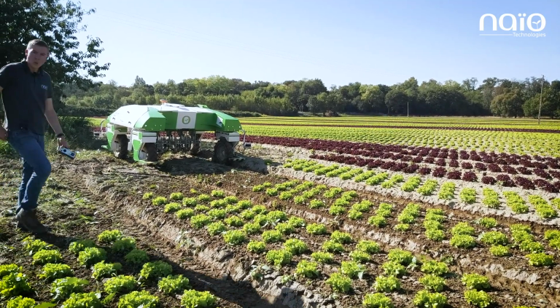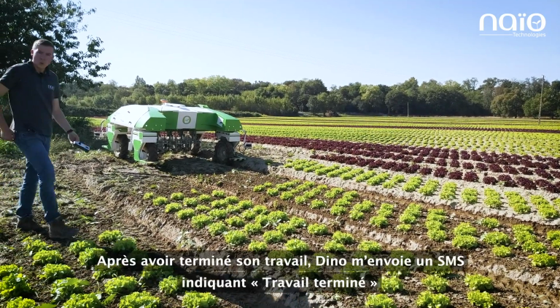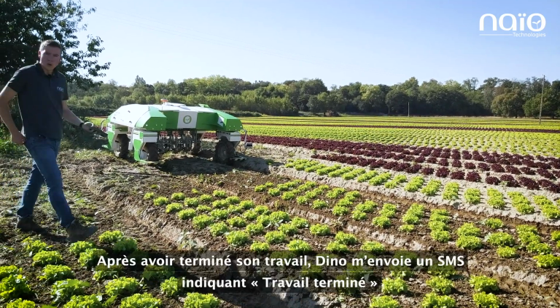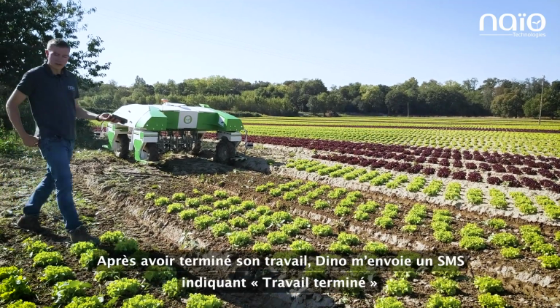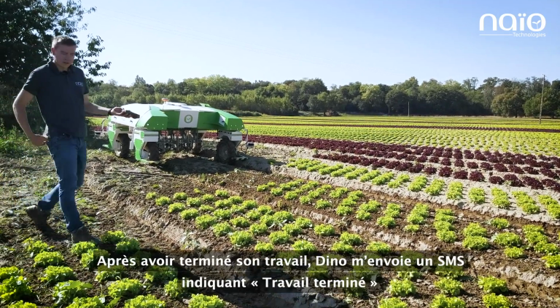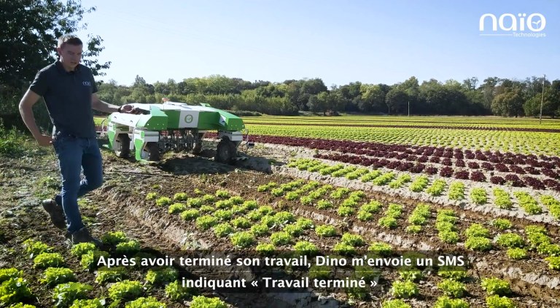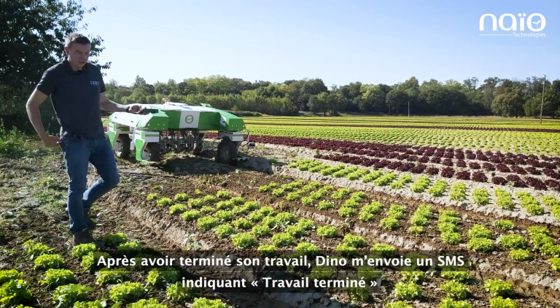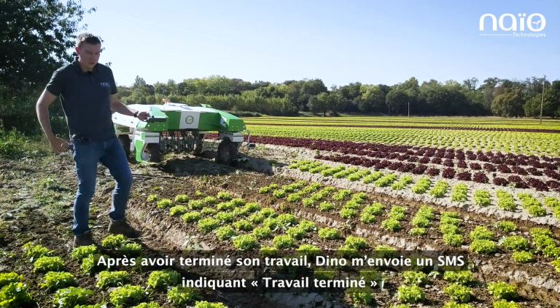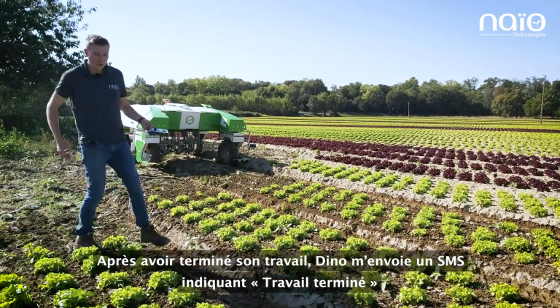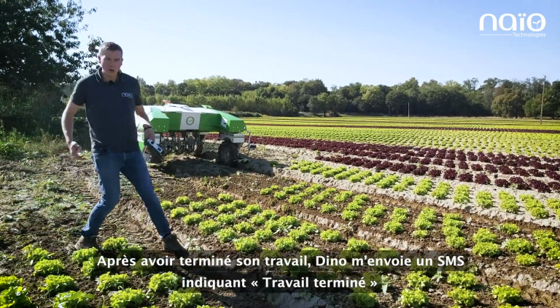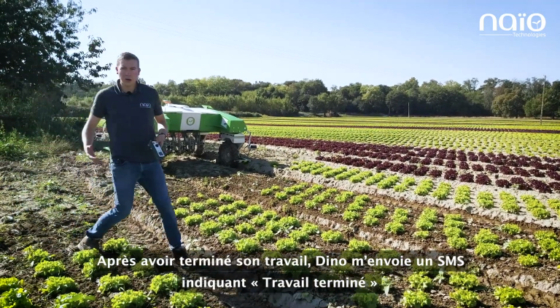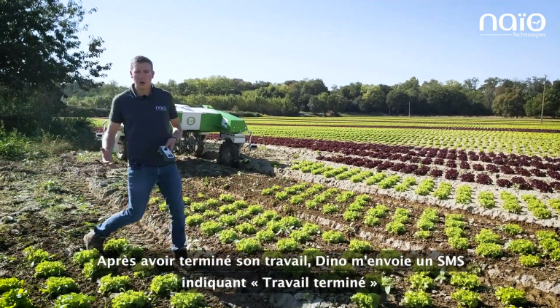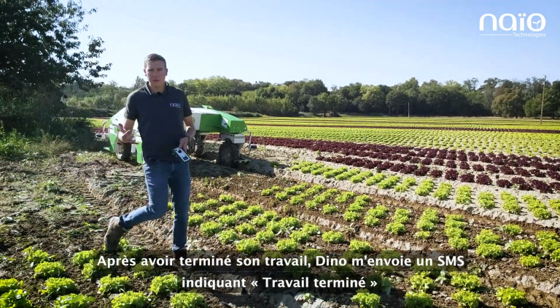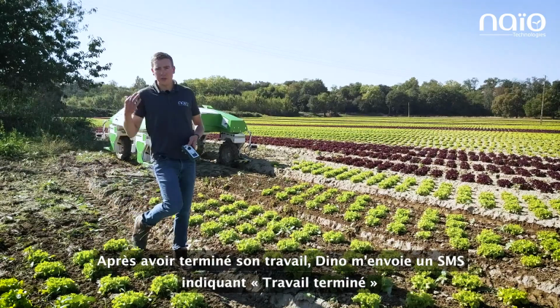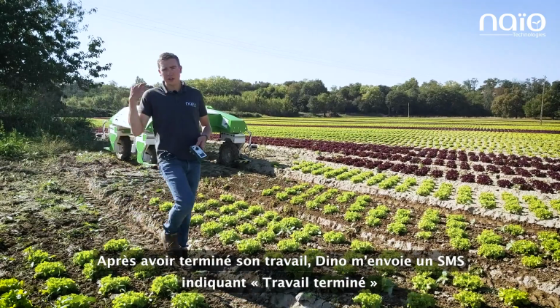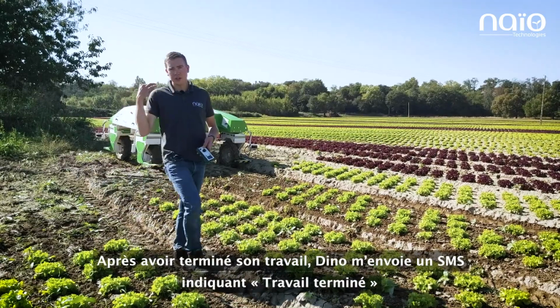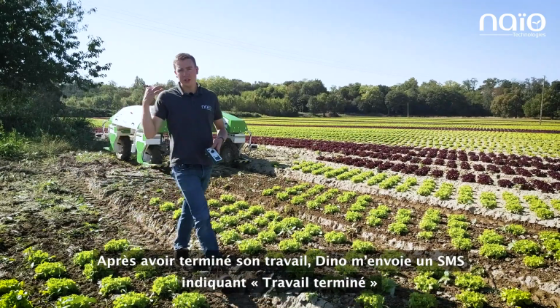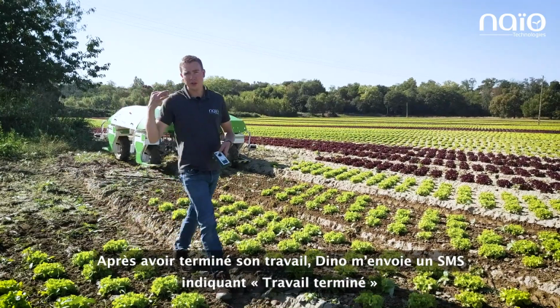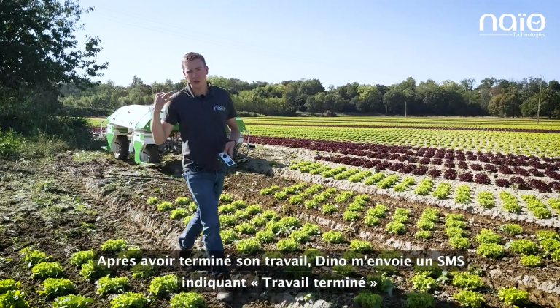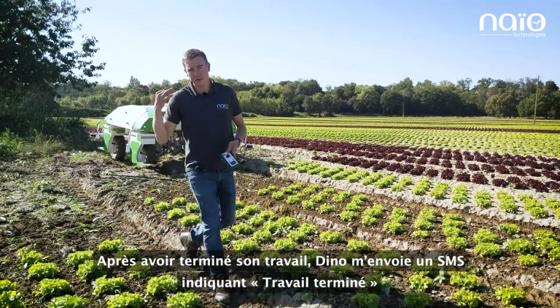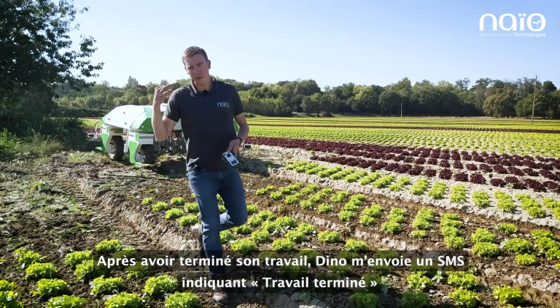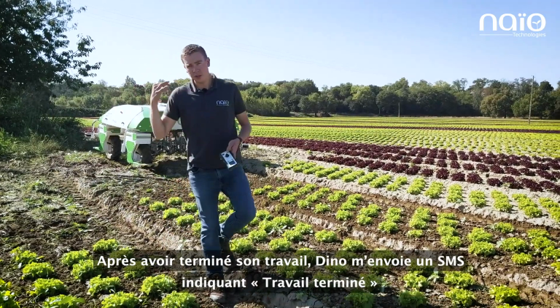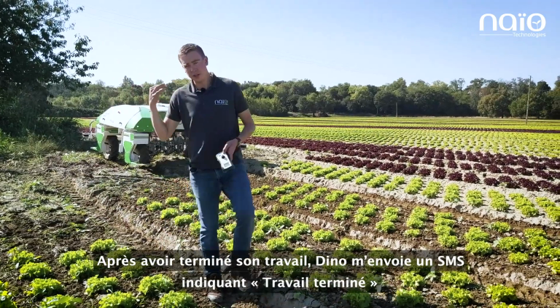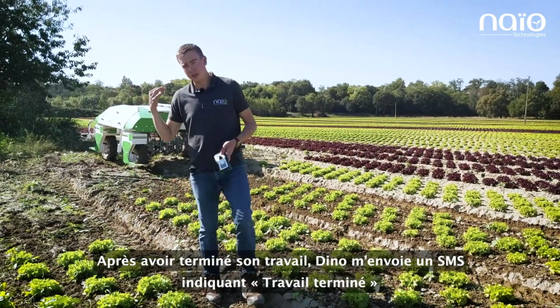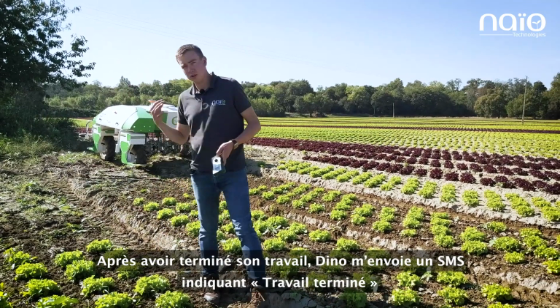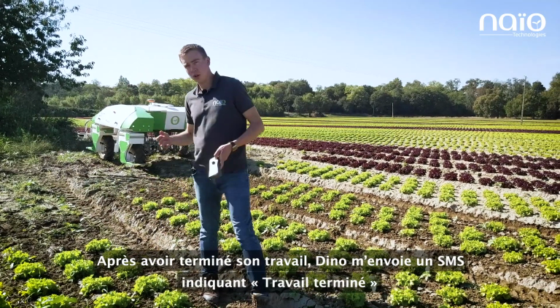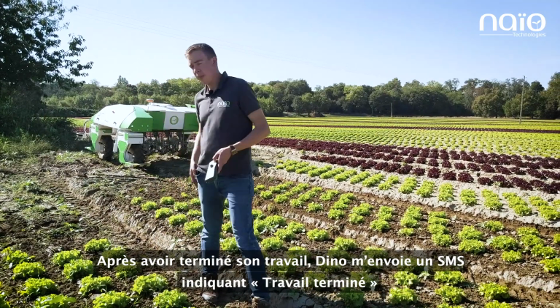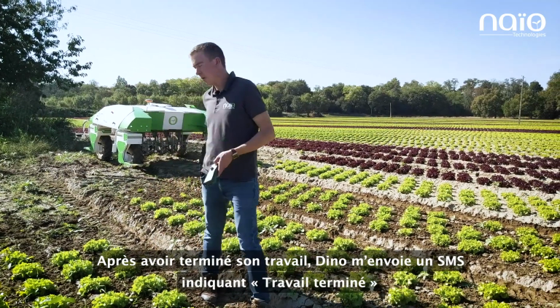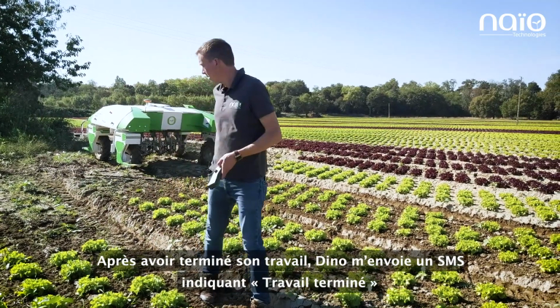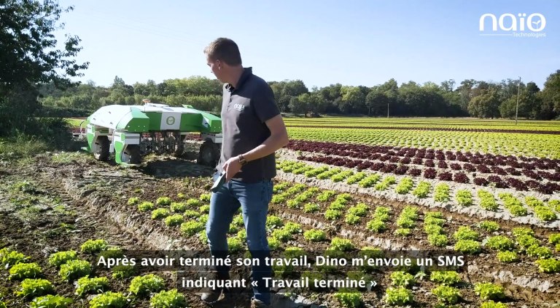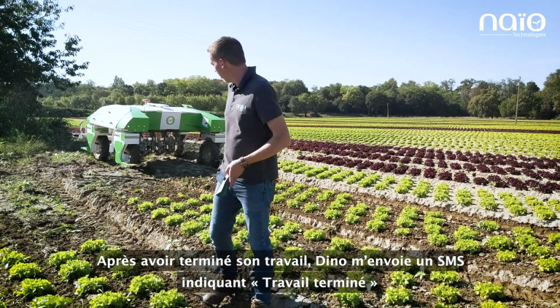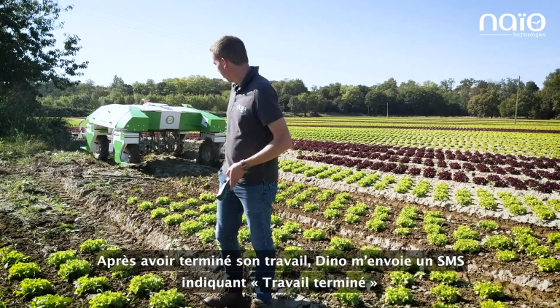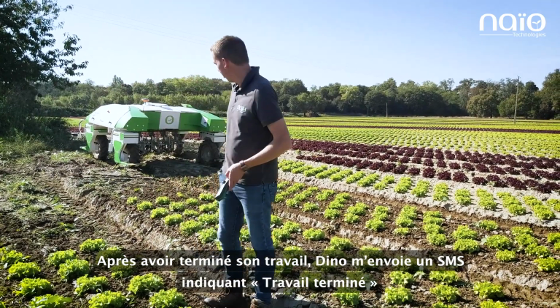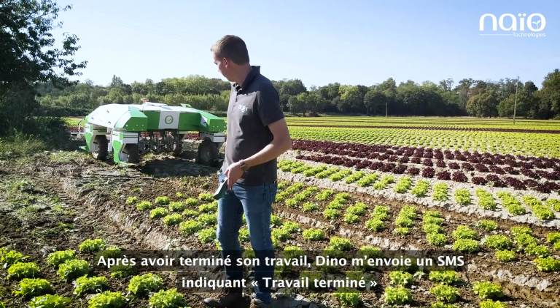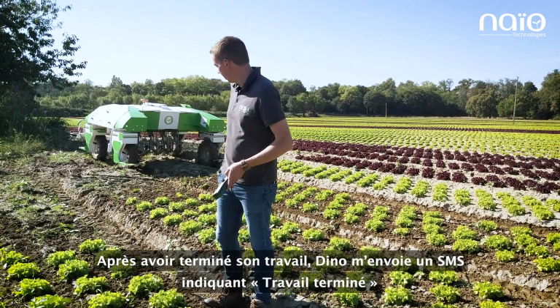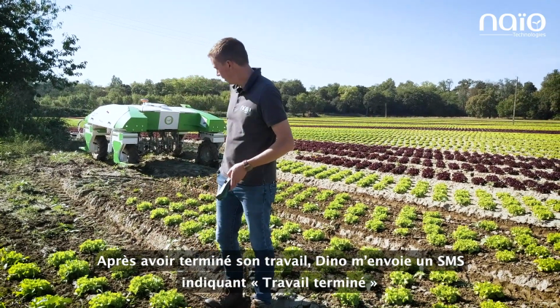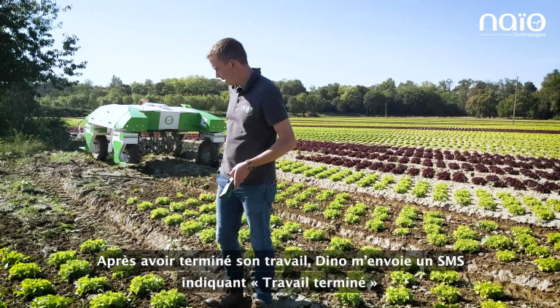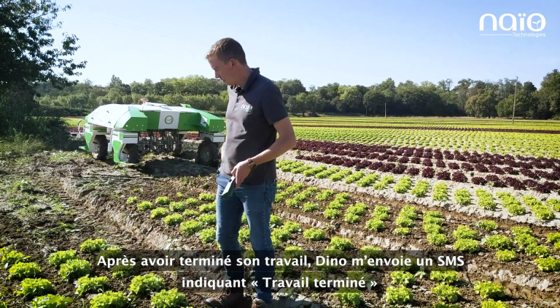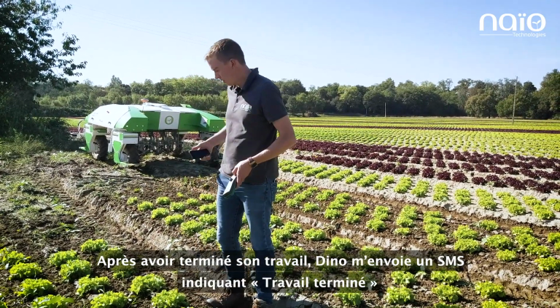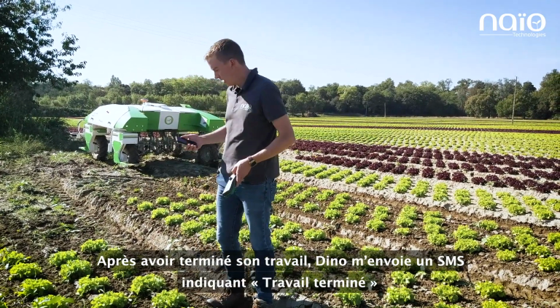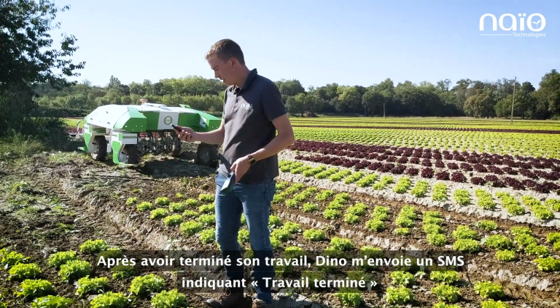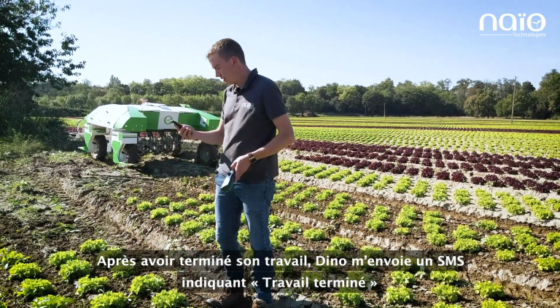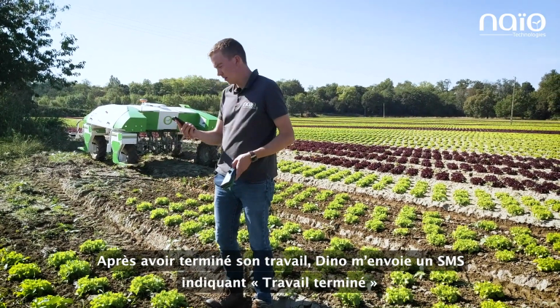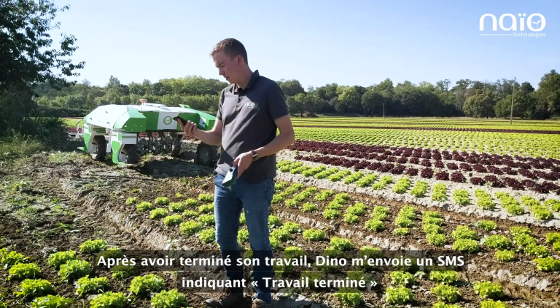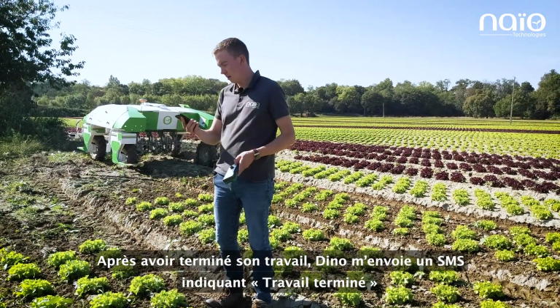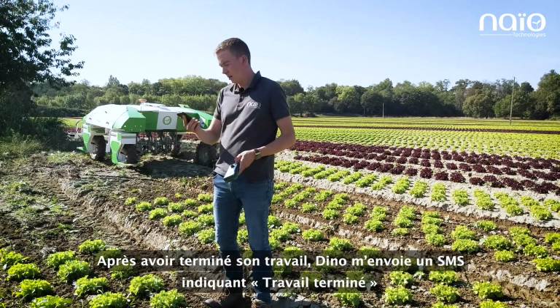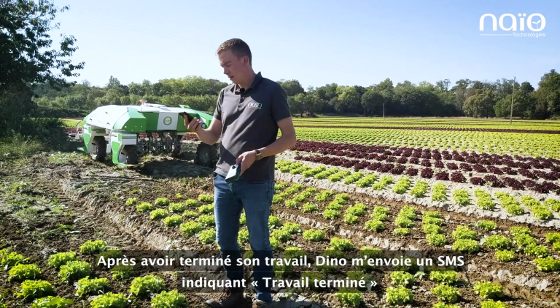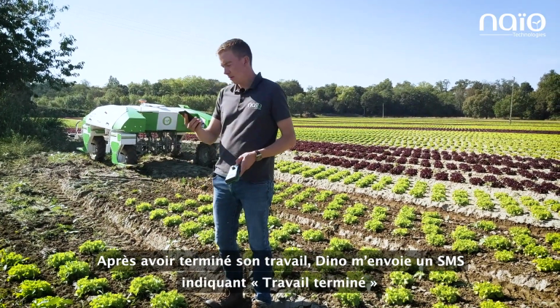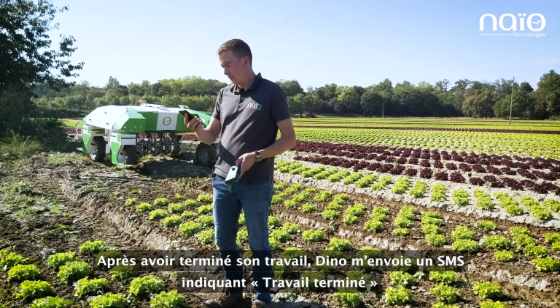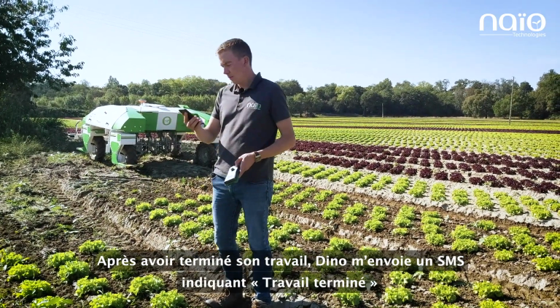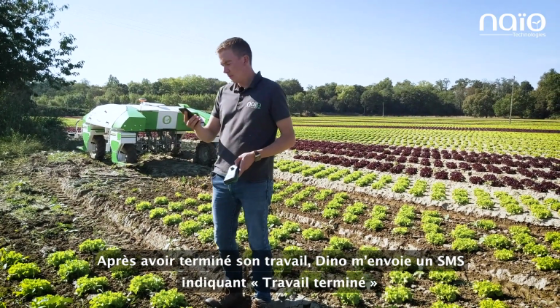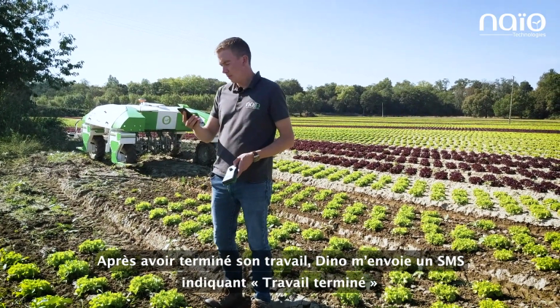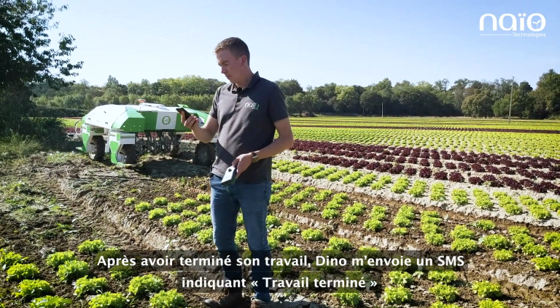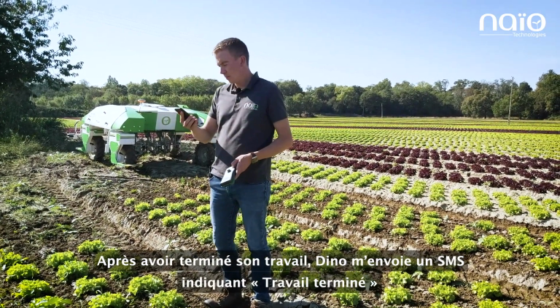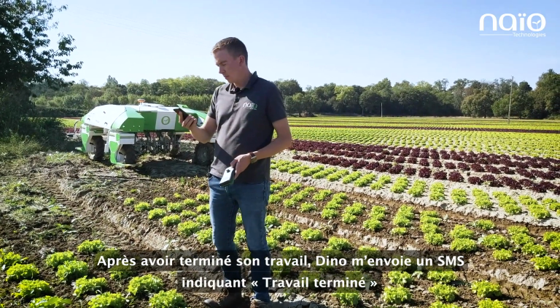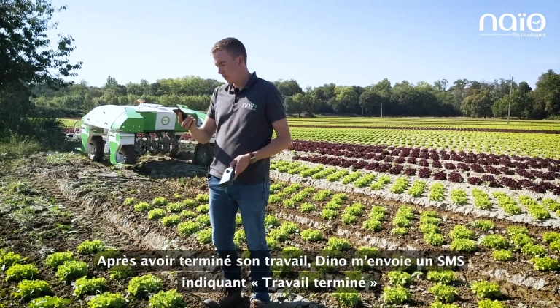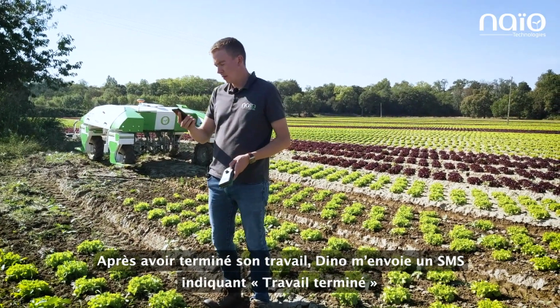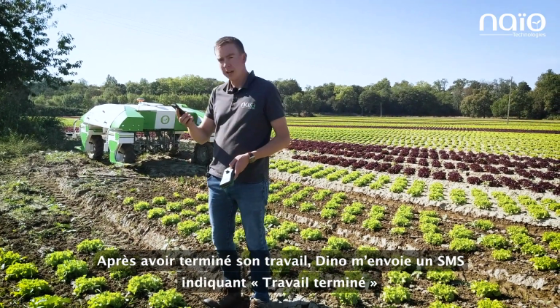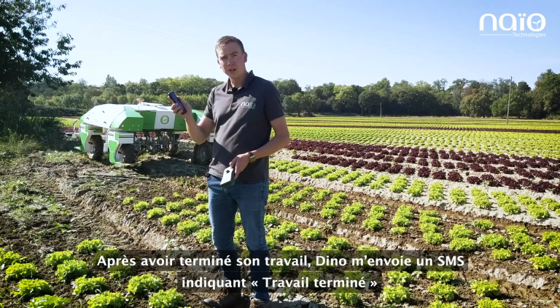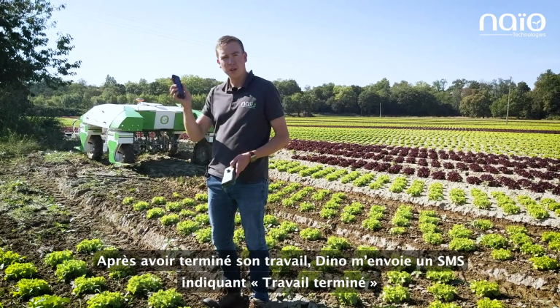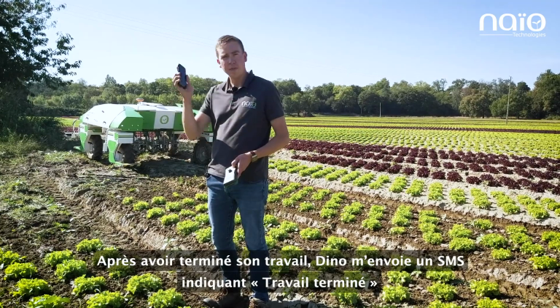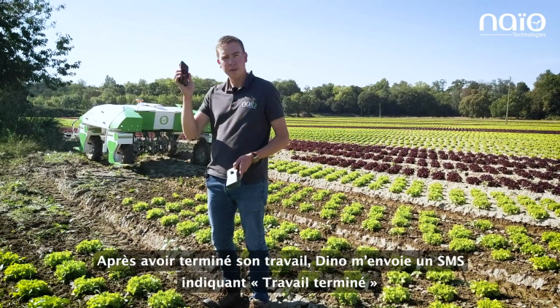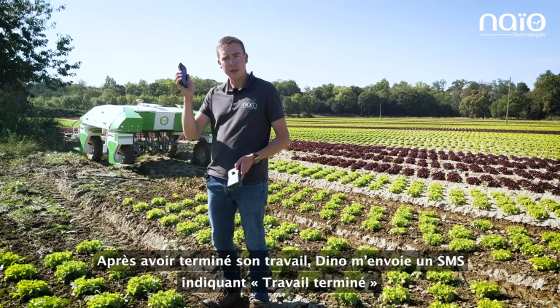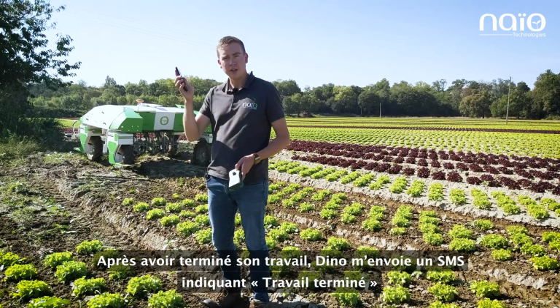Once Dino finishes the job, he sends me a text message saying "job finished."